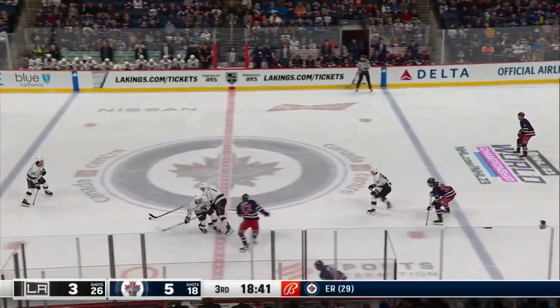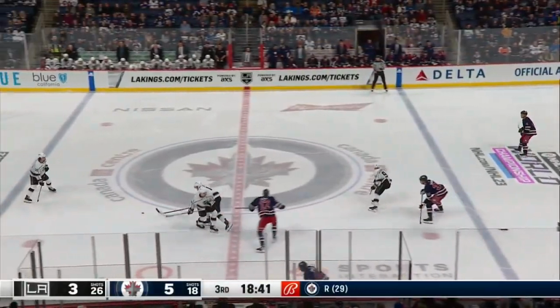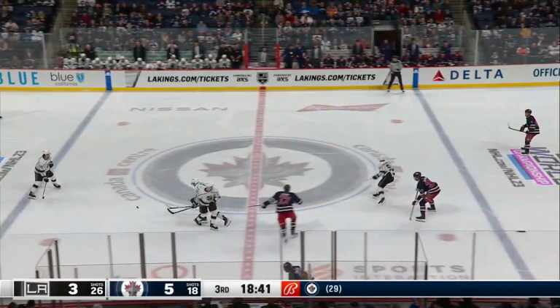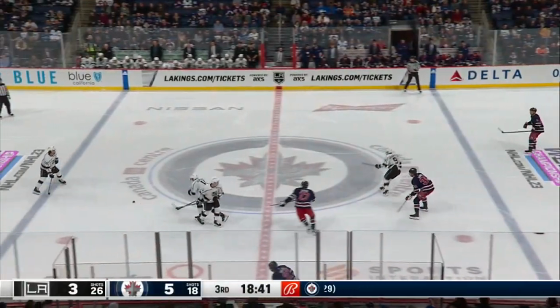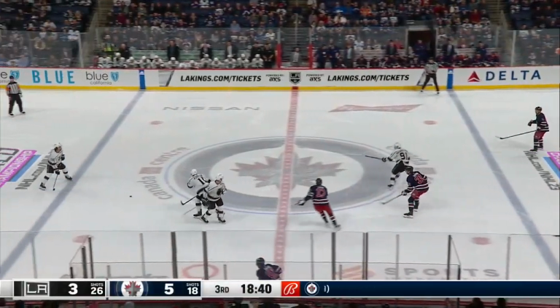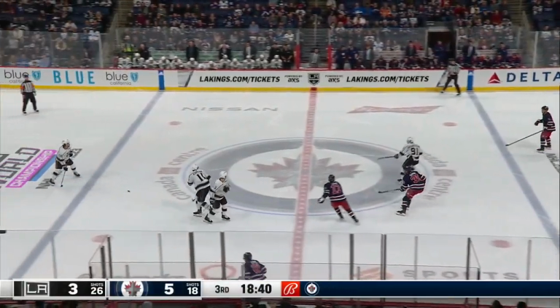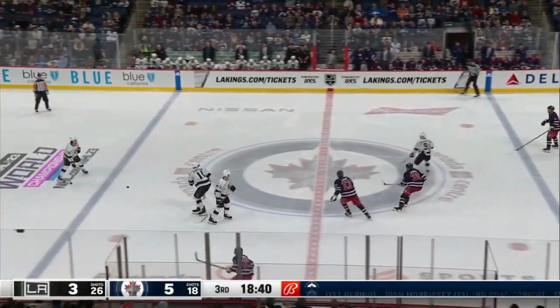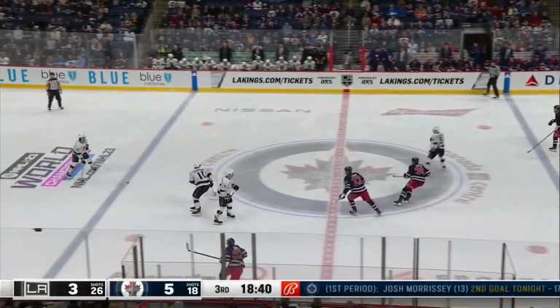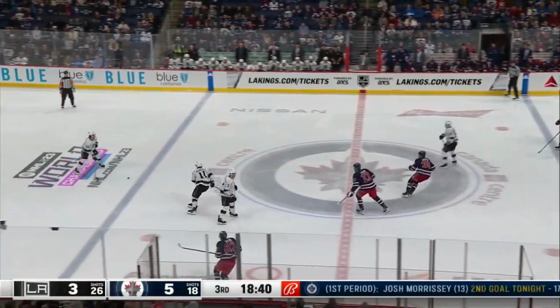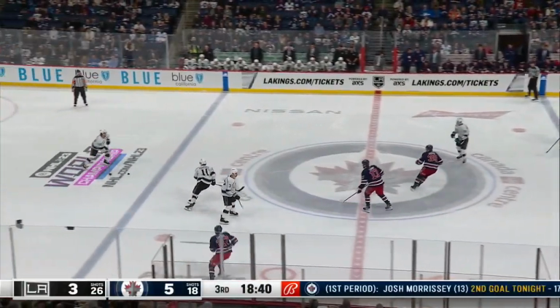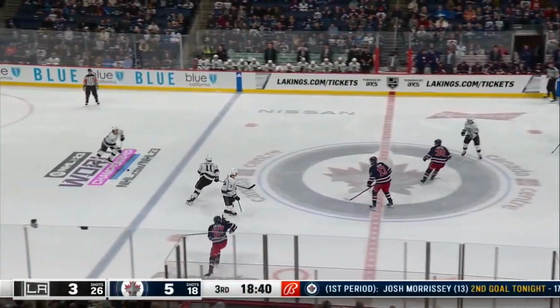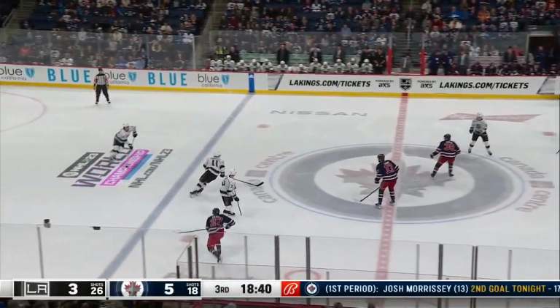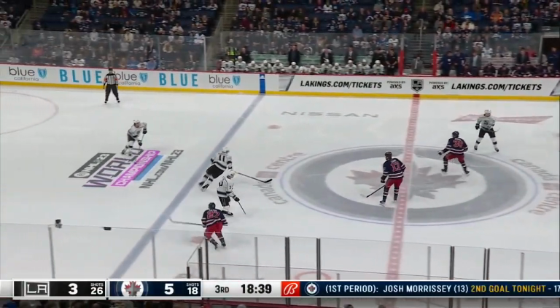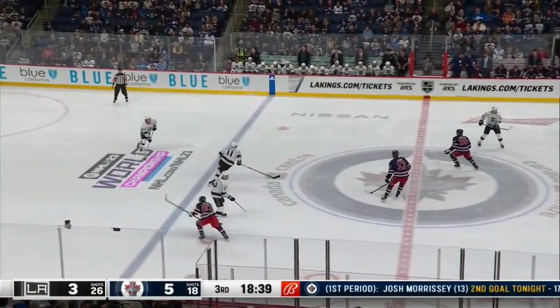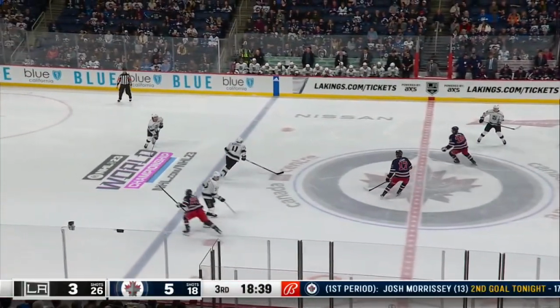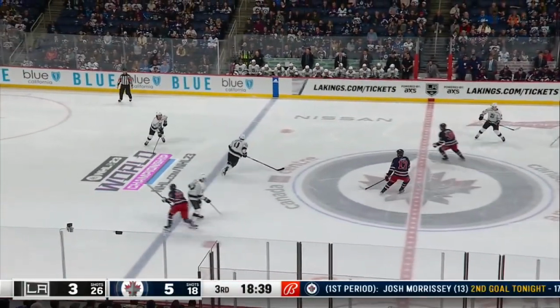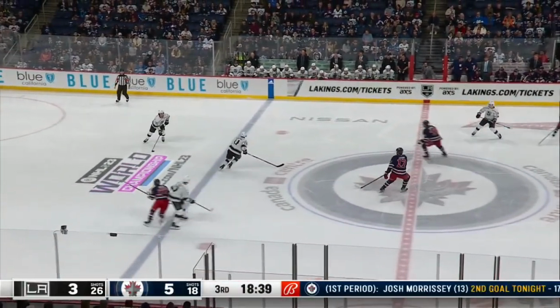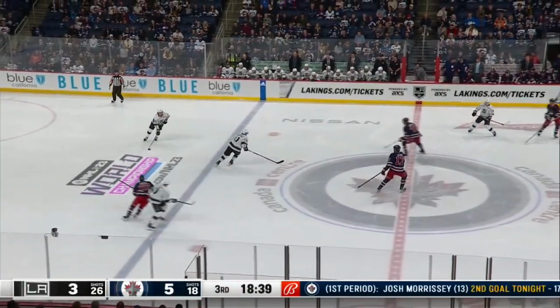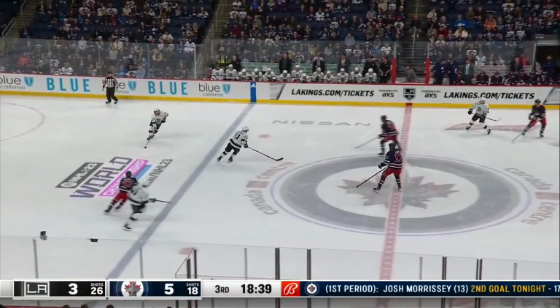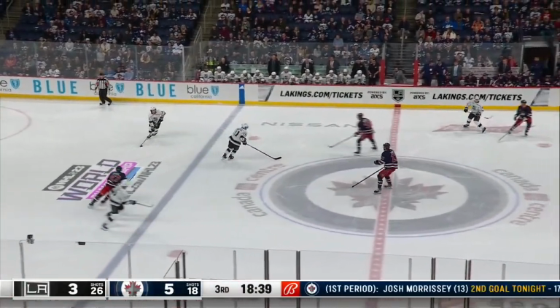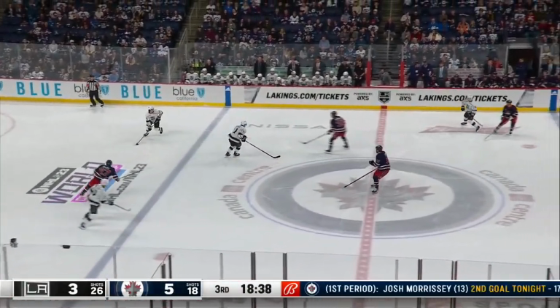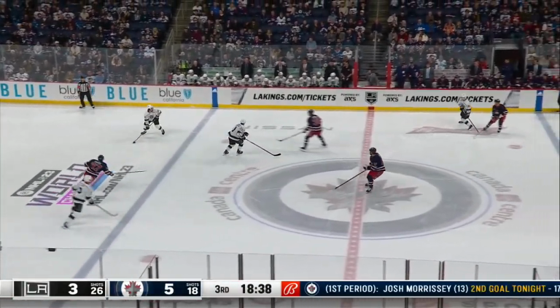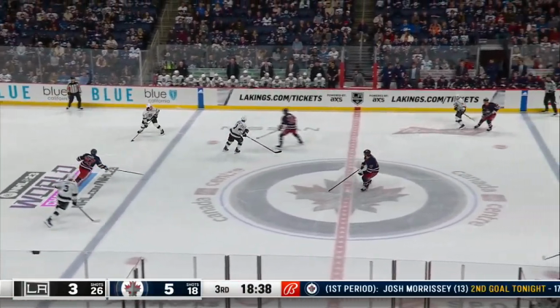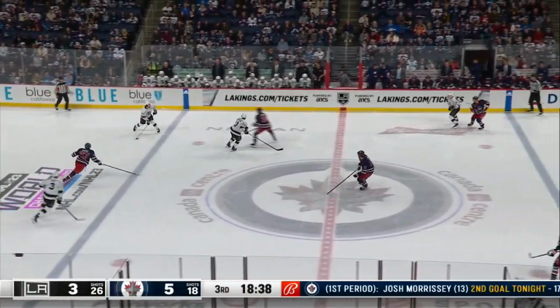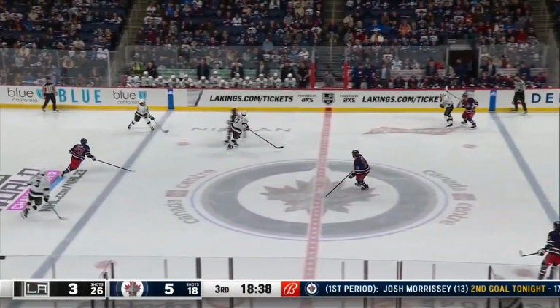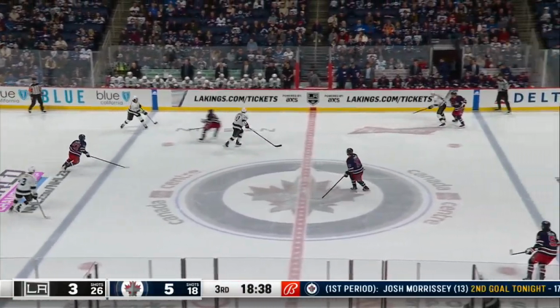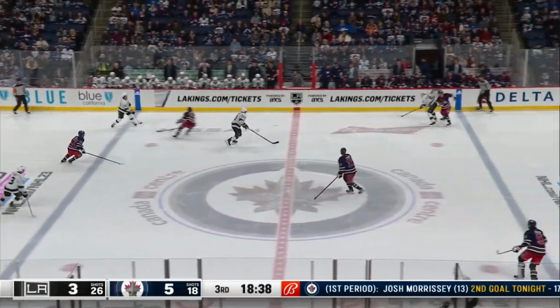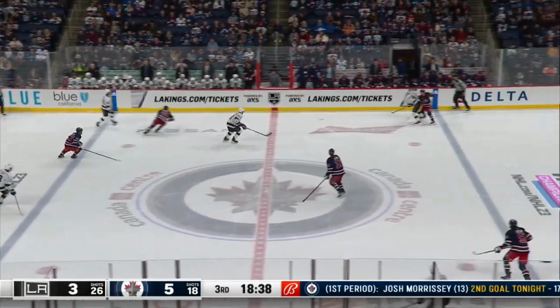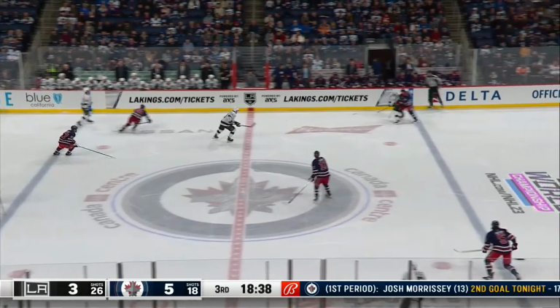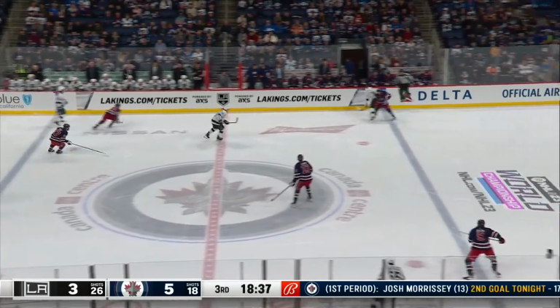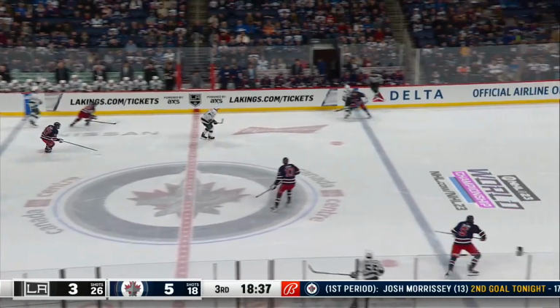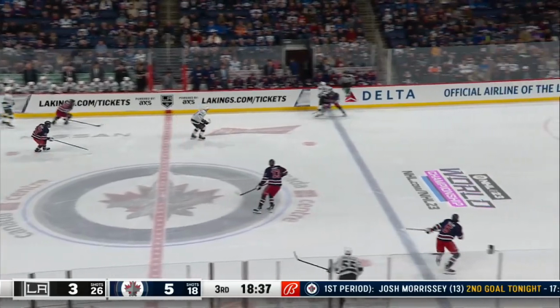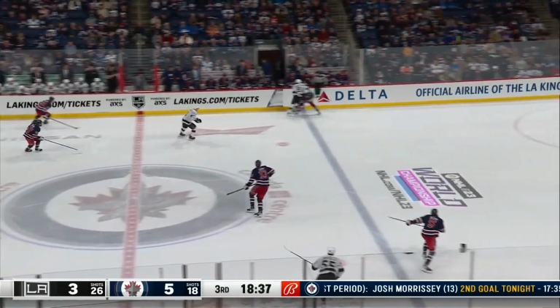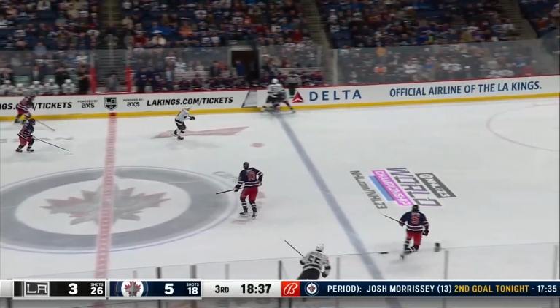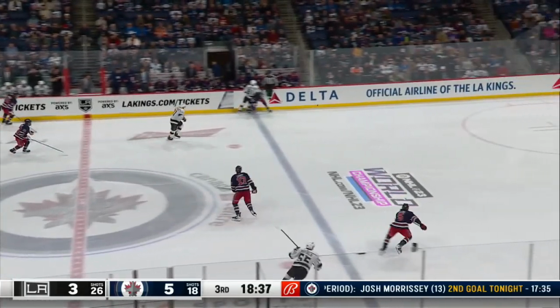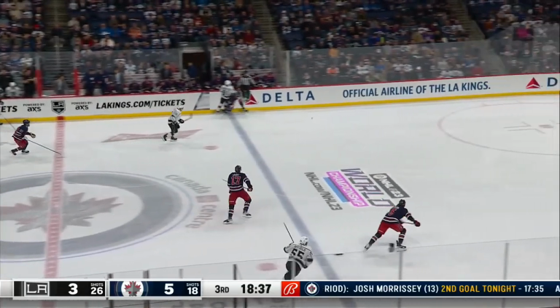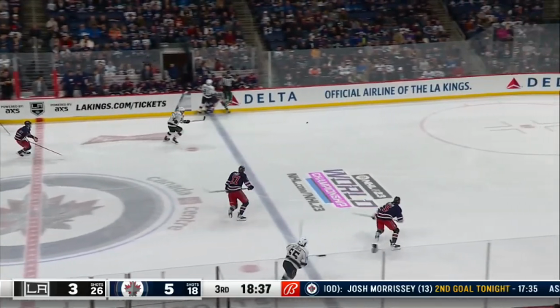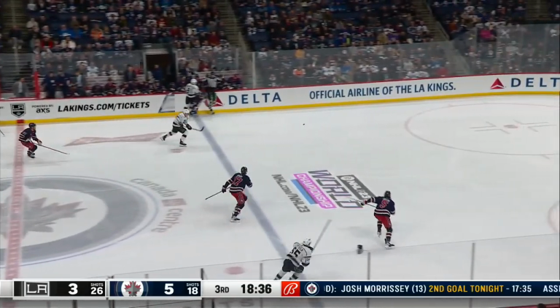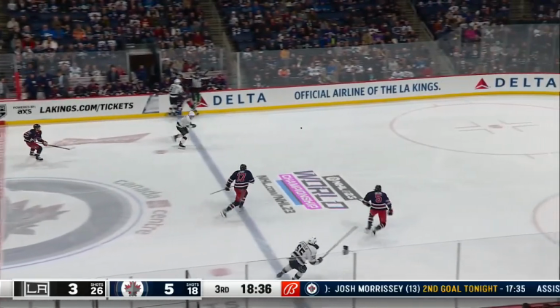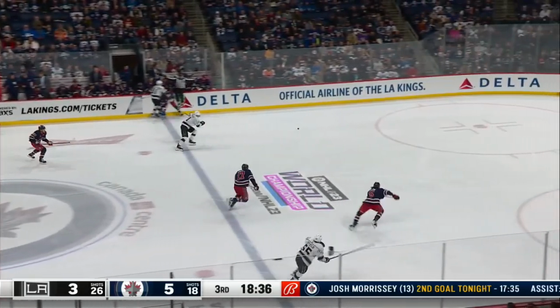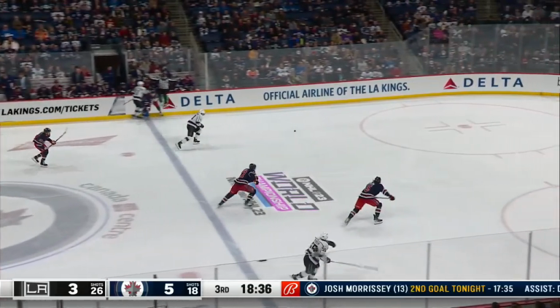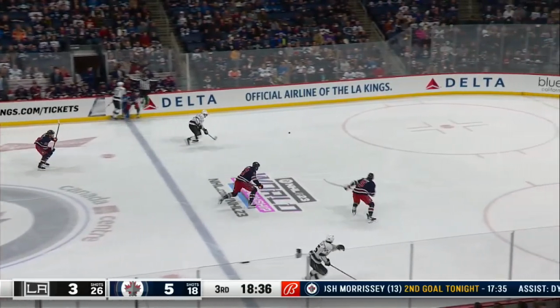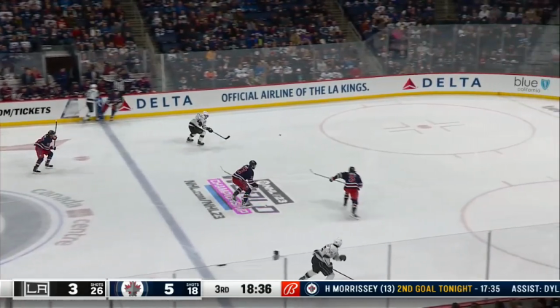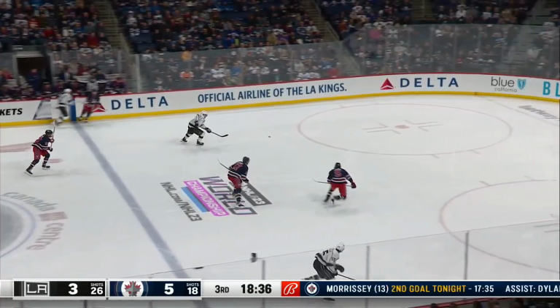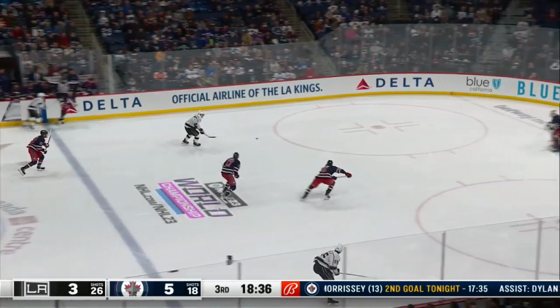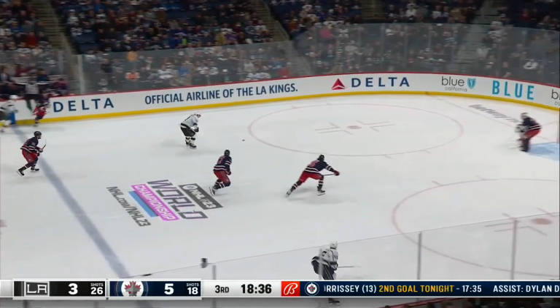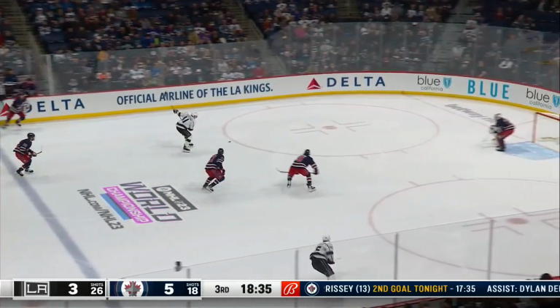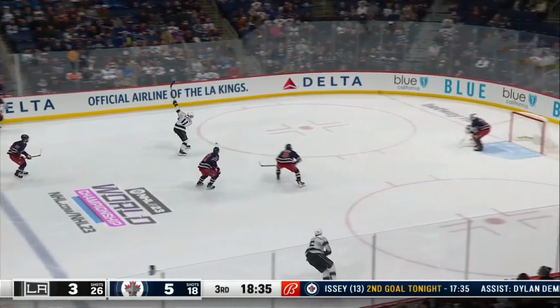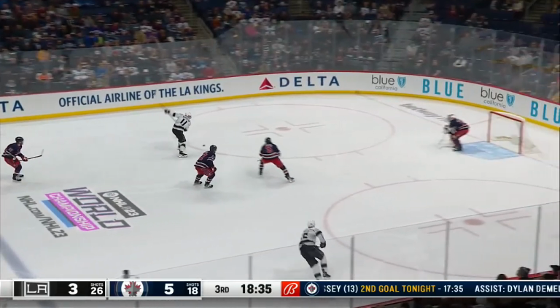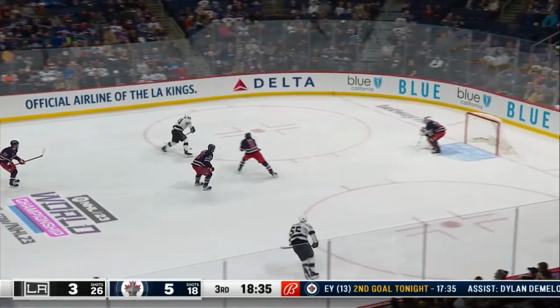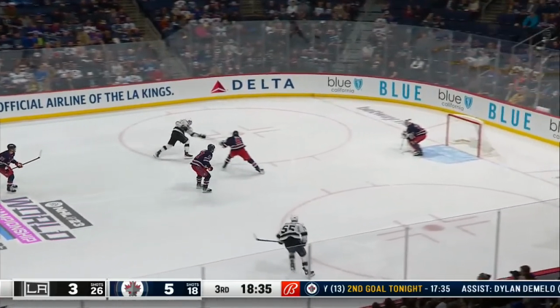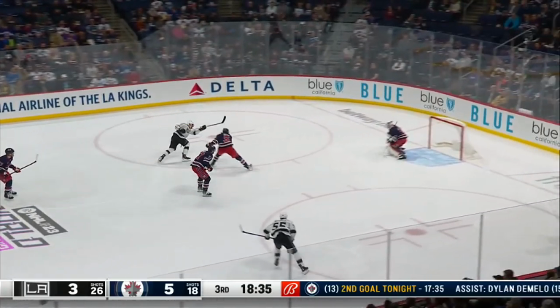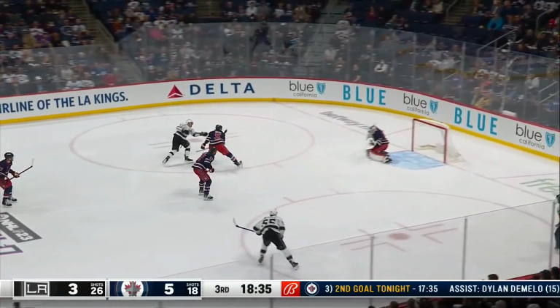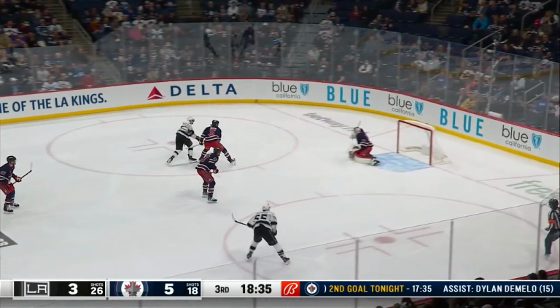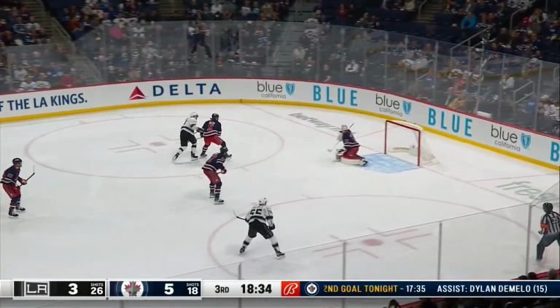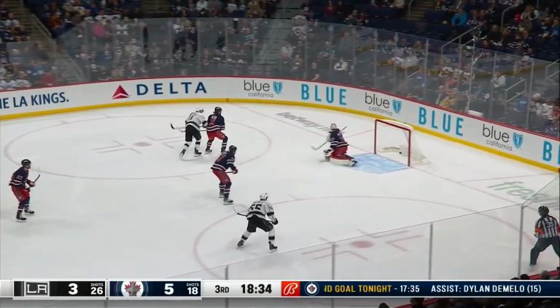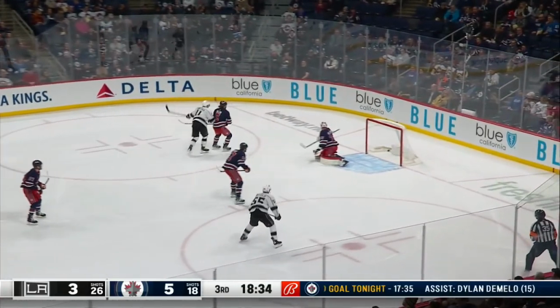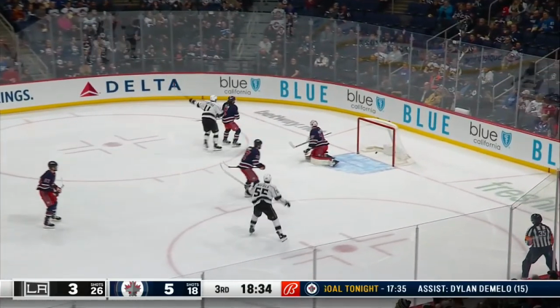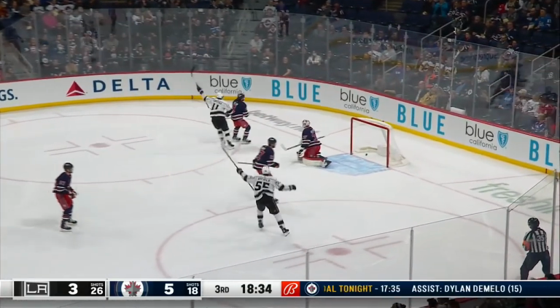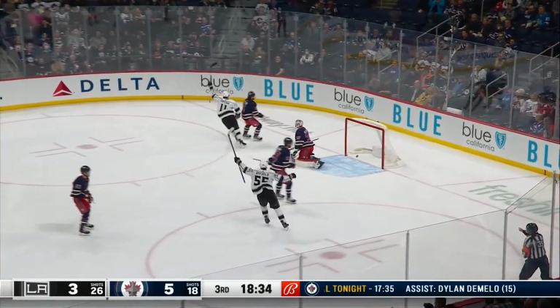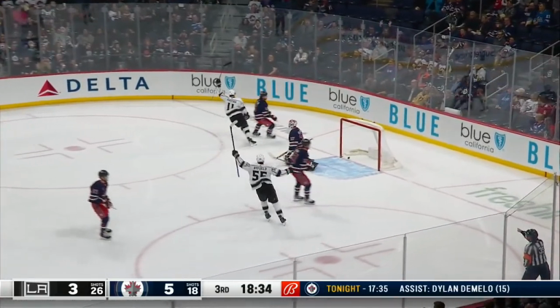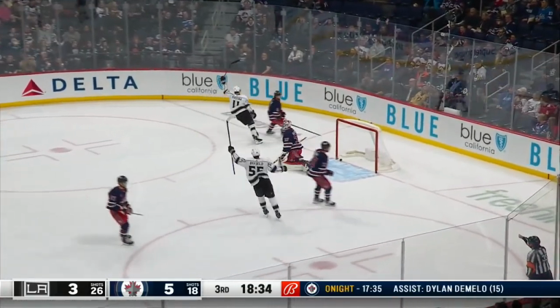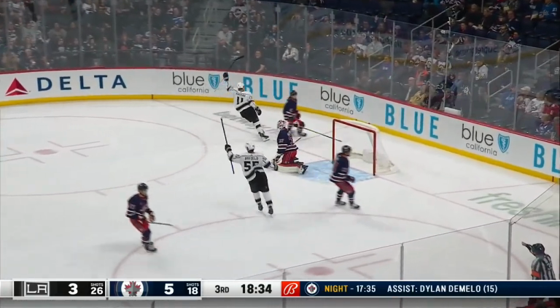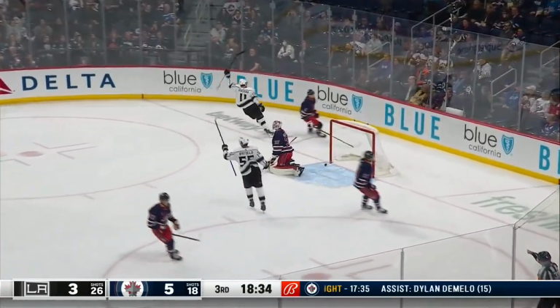Sean Dersey — certainly okay here. Here's Kopitar, slap shot — he scores!